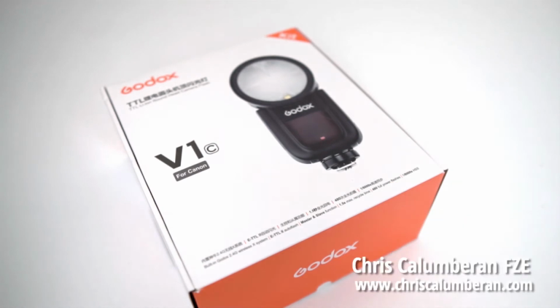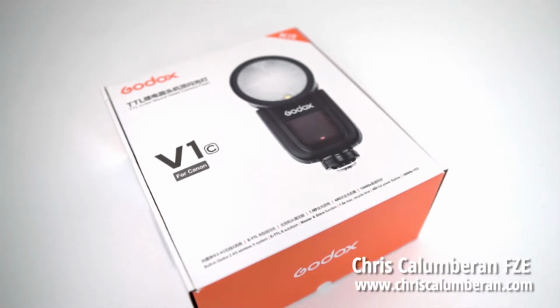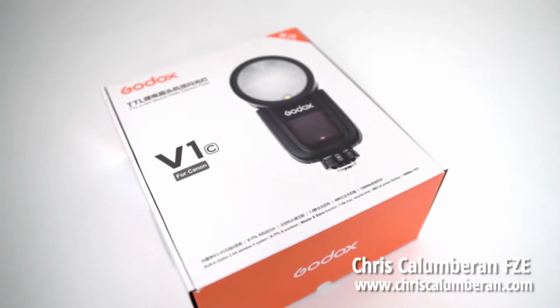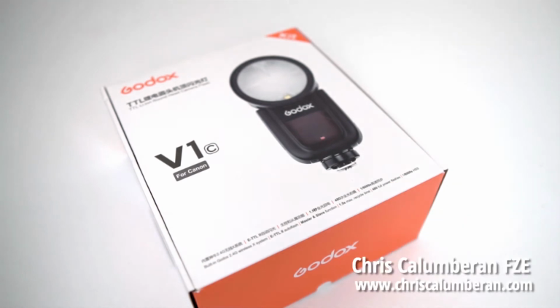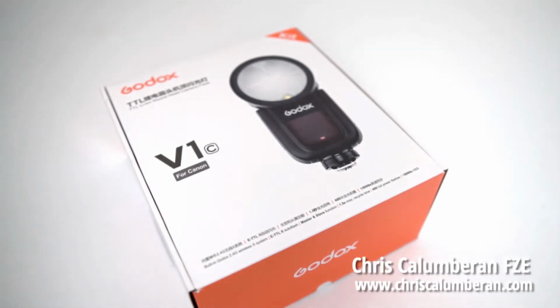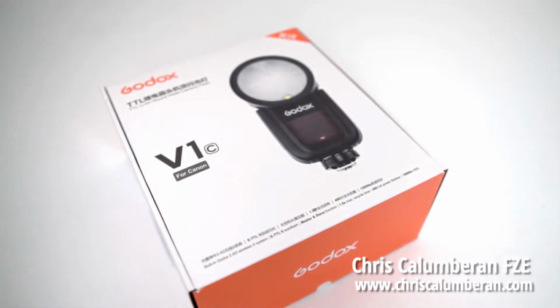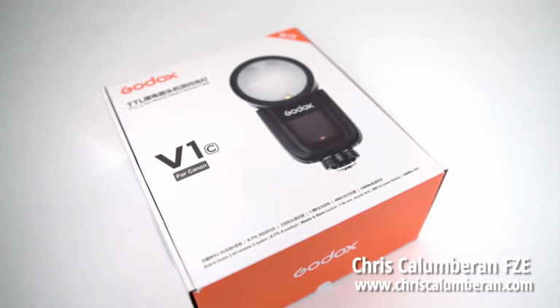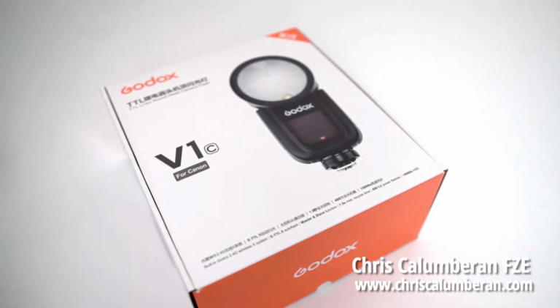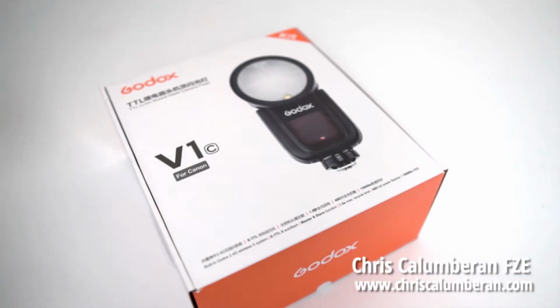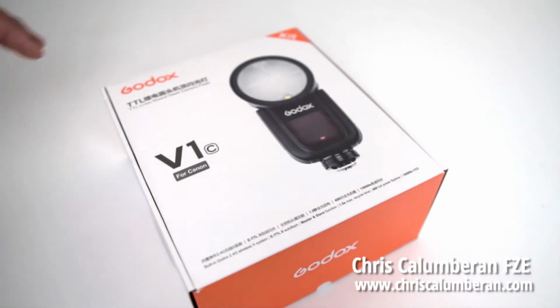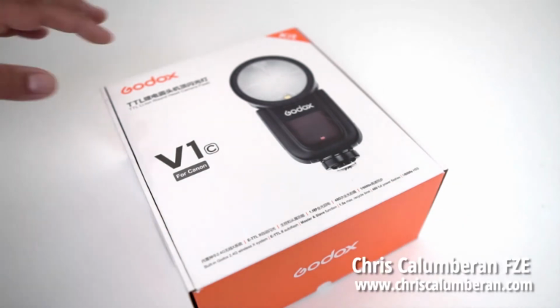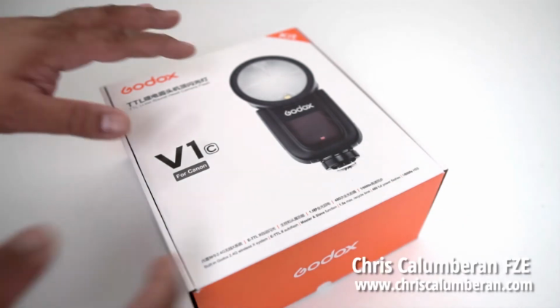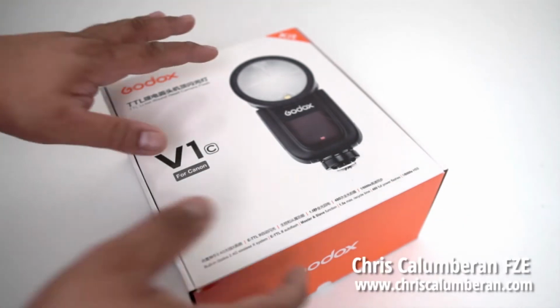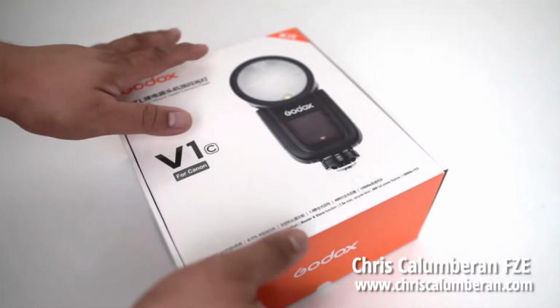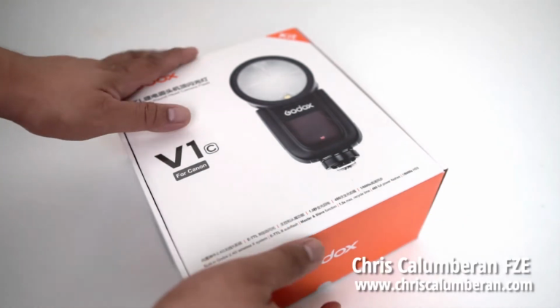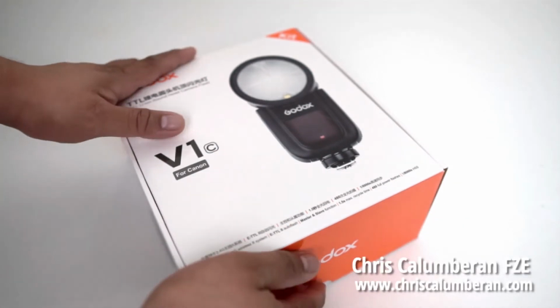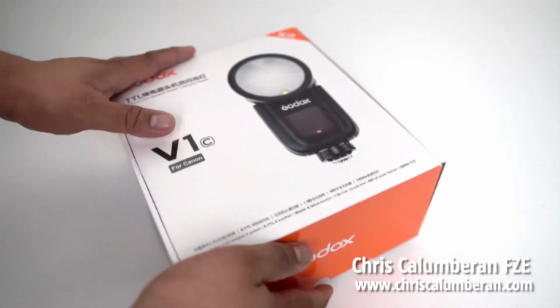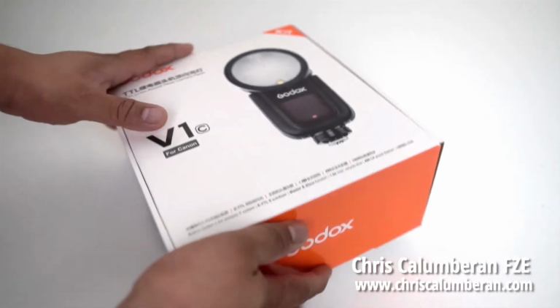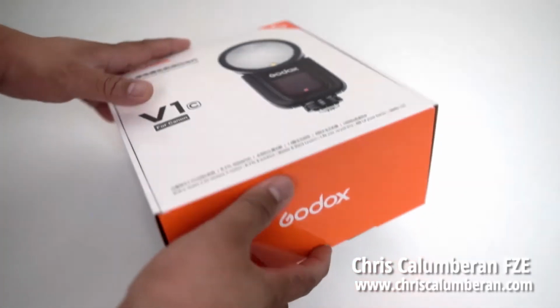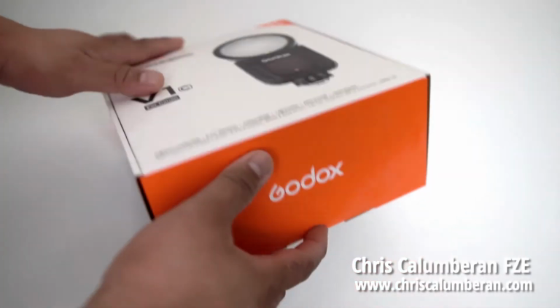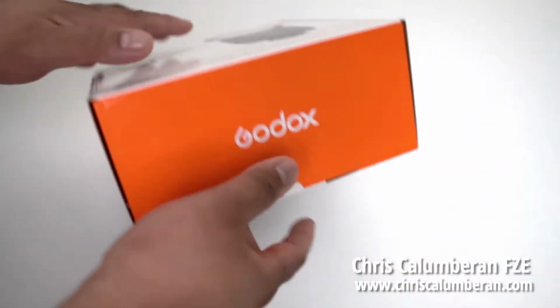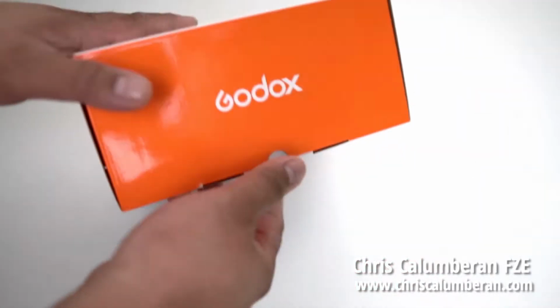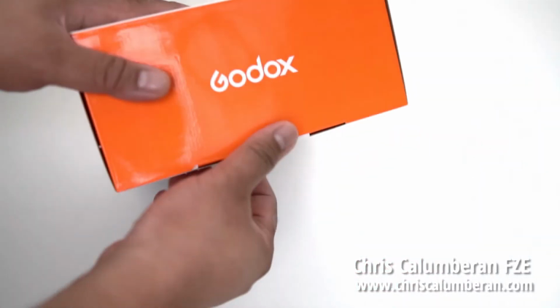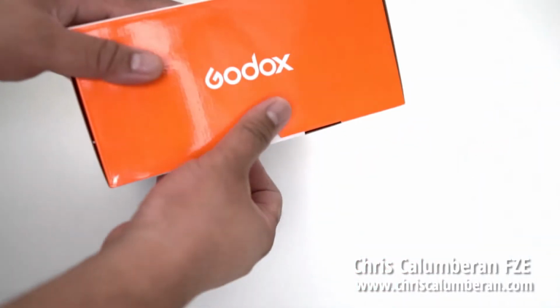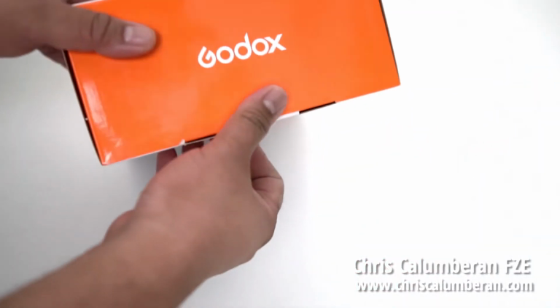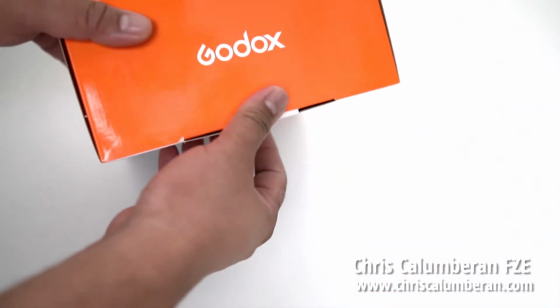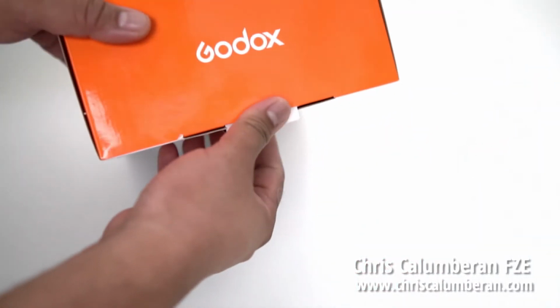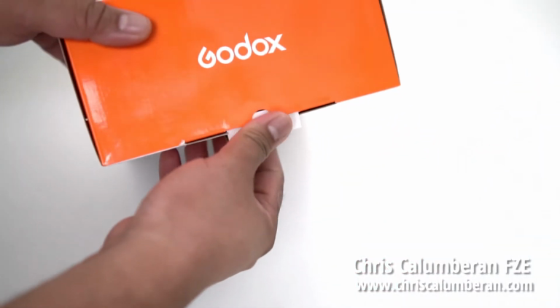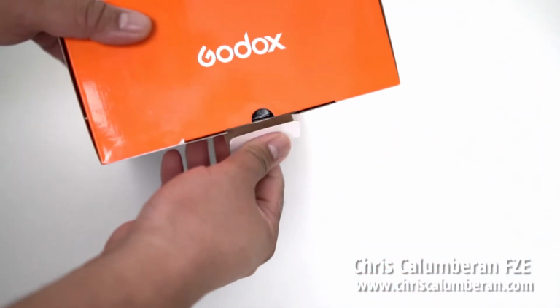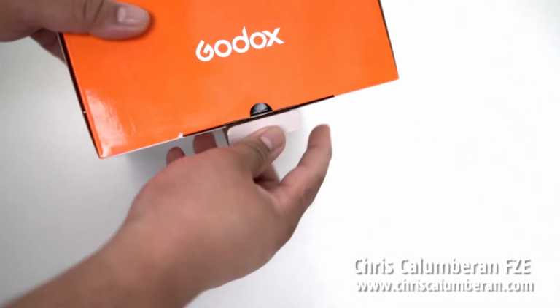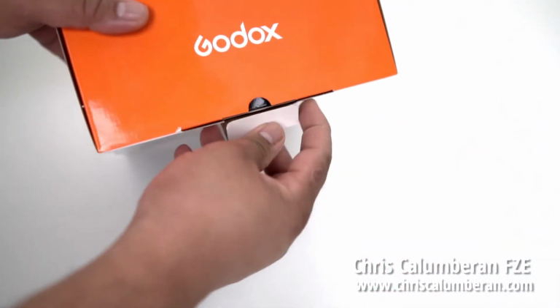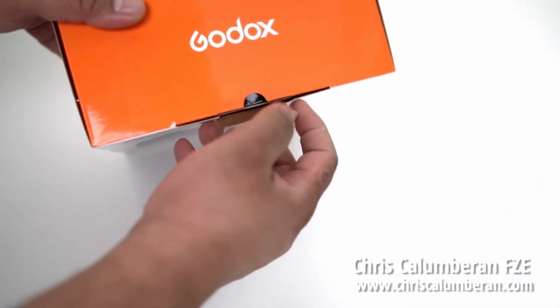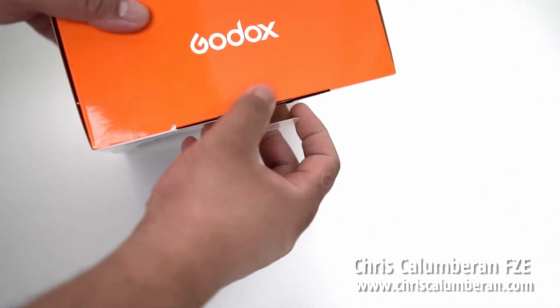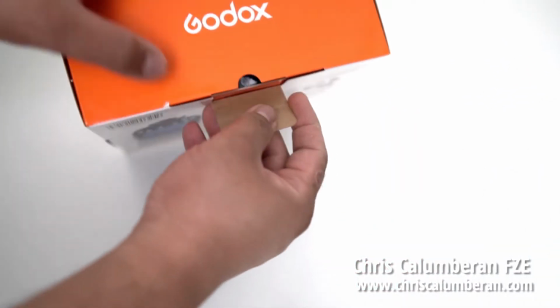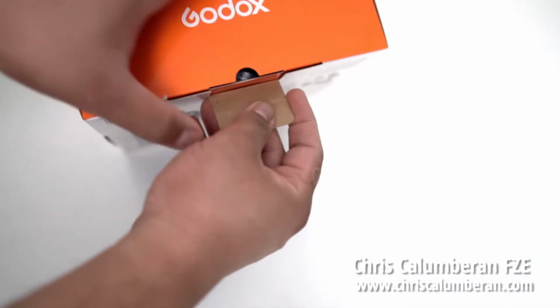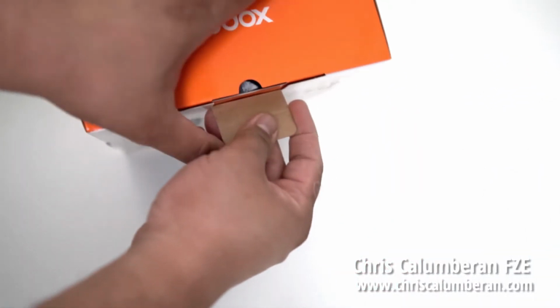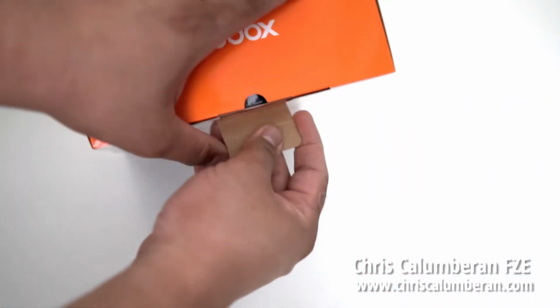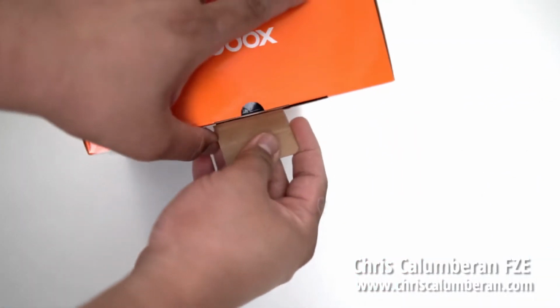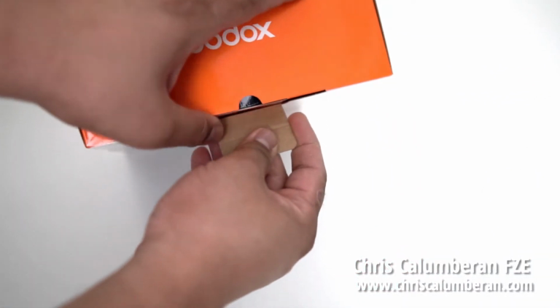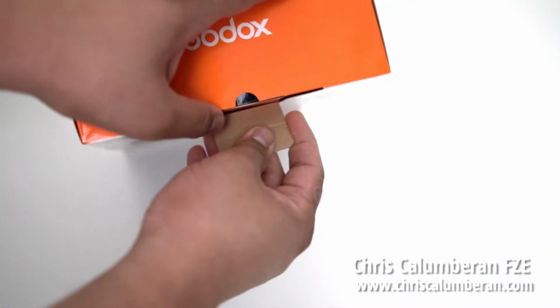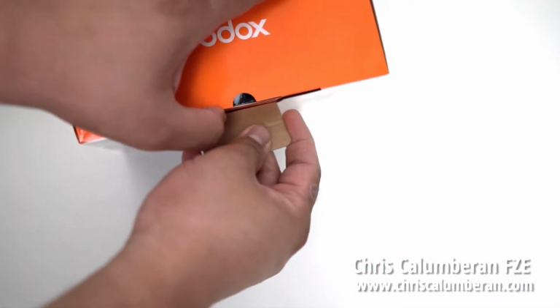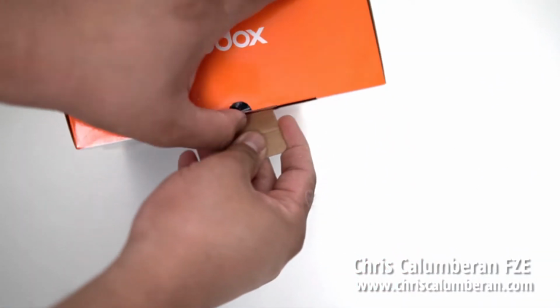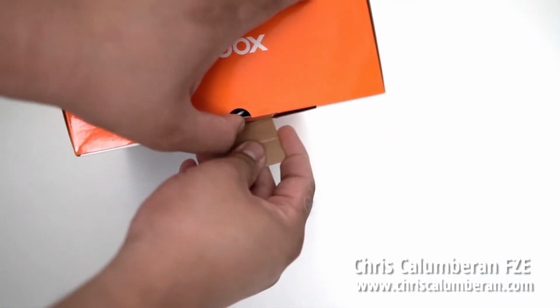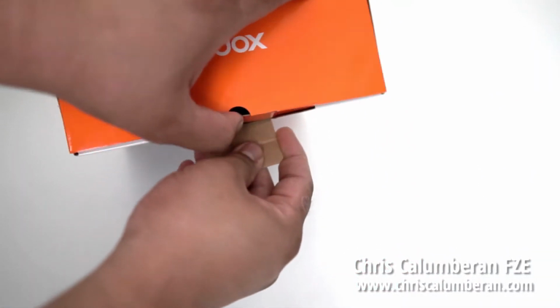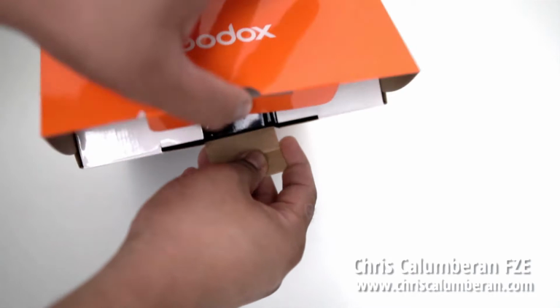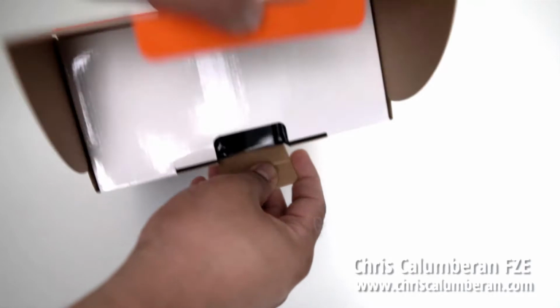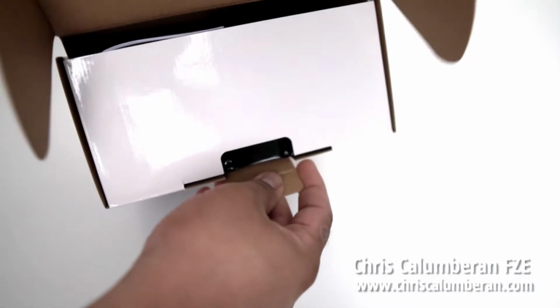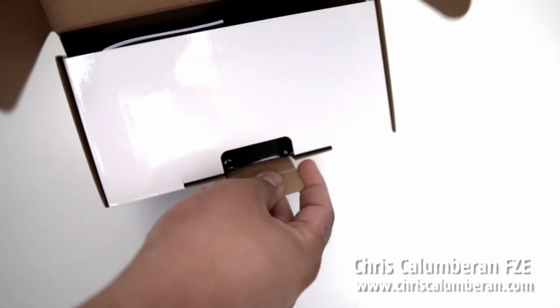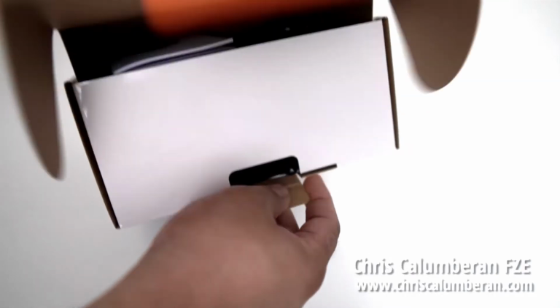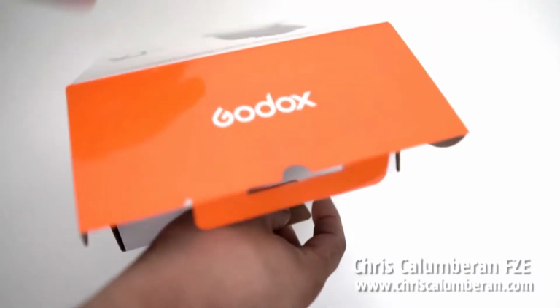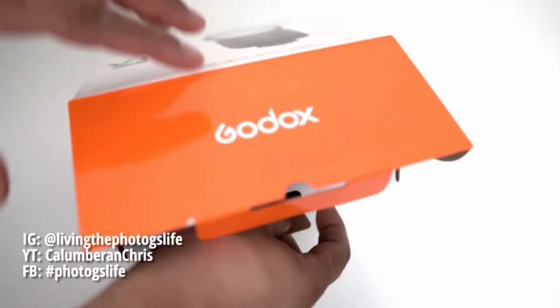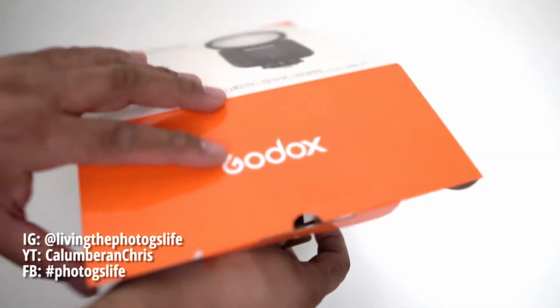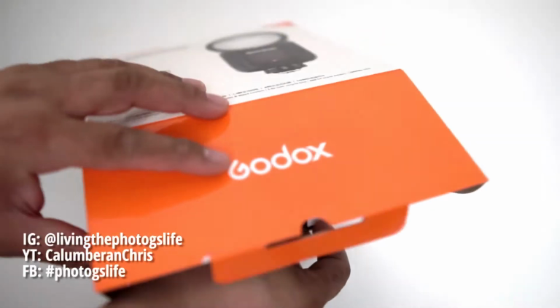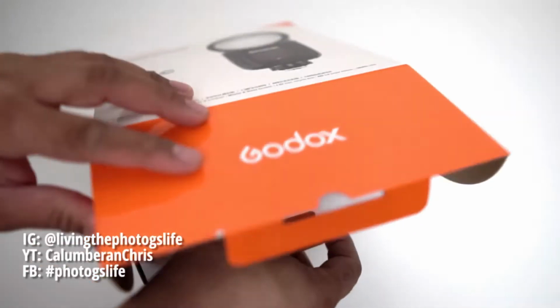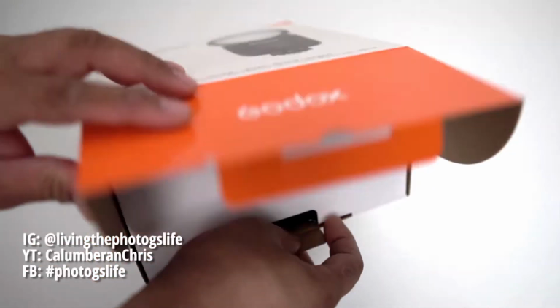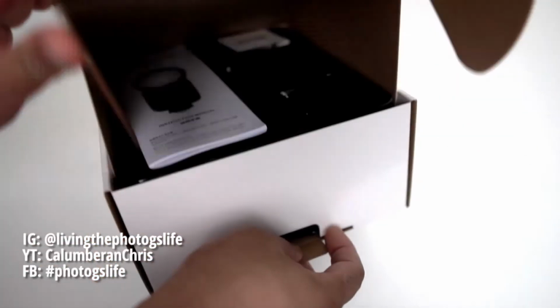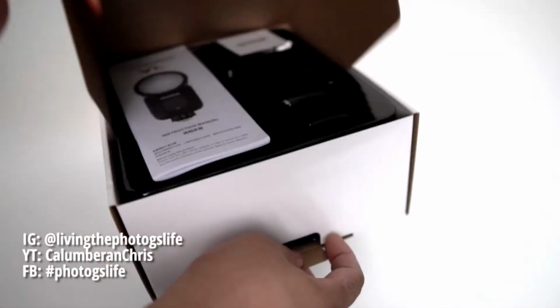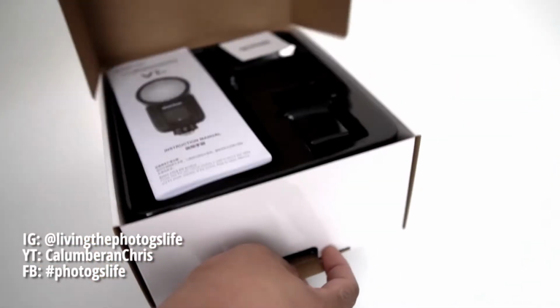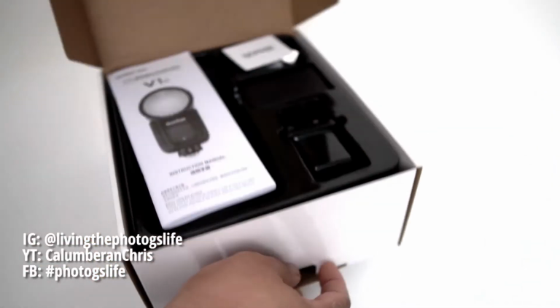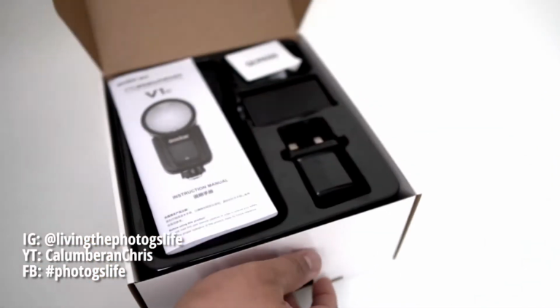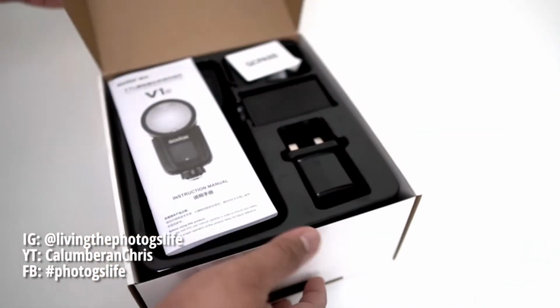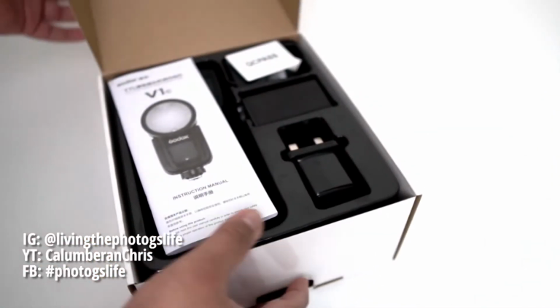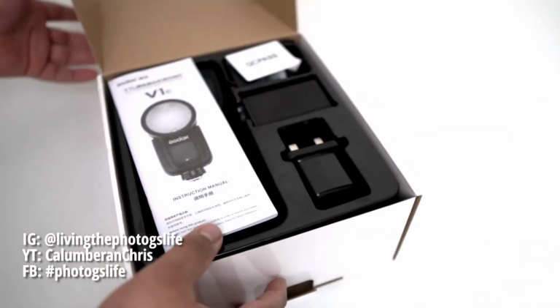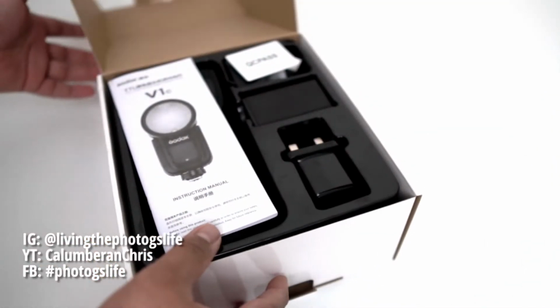It has a standard, beautifully packaged box, very familiar with the white and orange trimming.